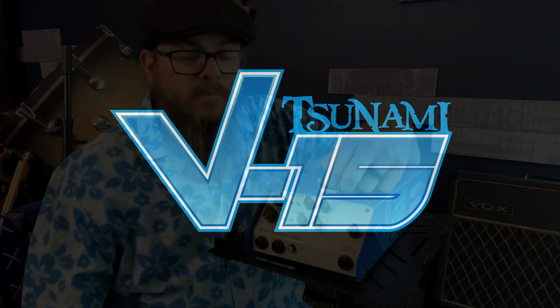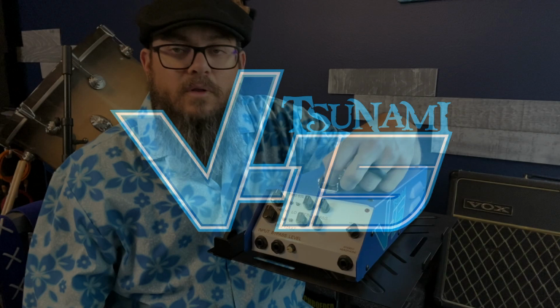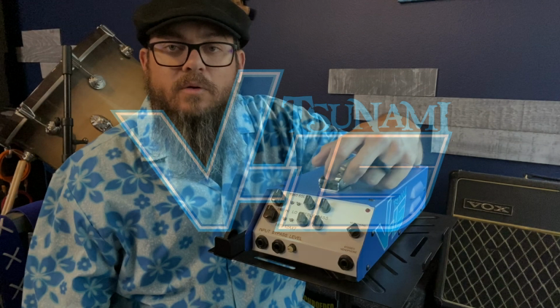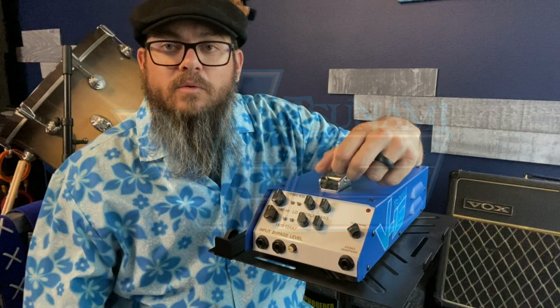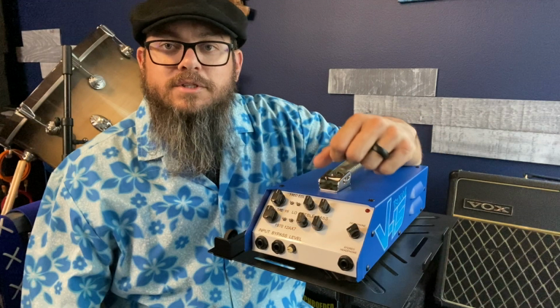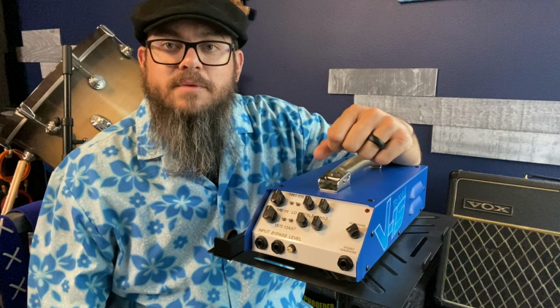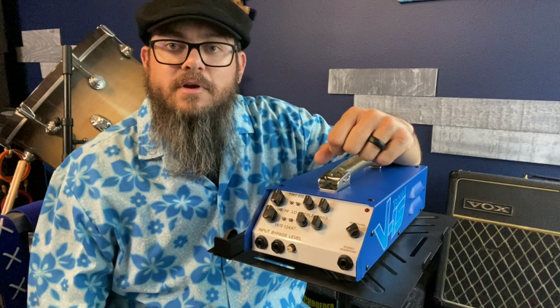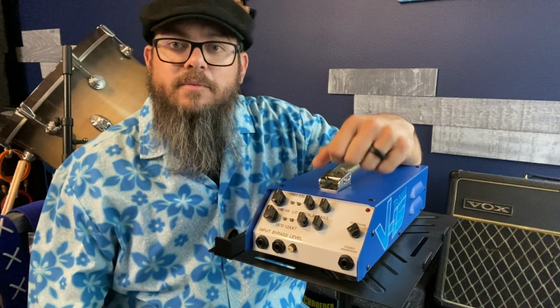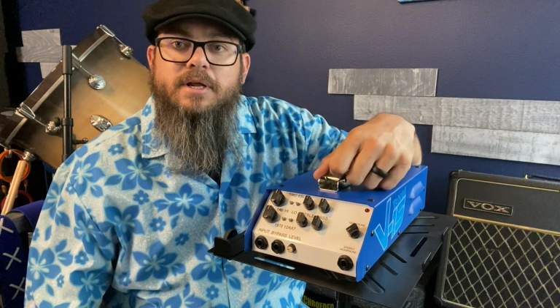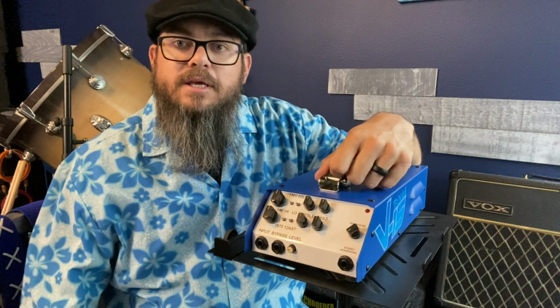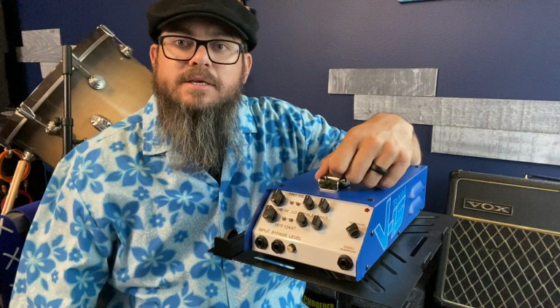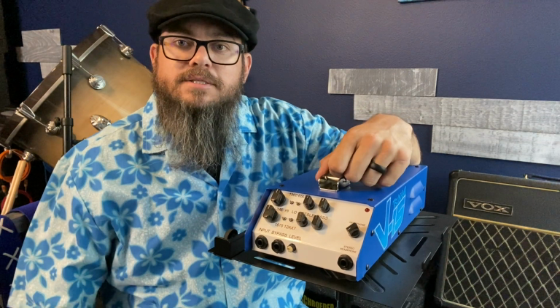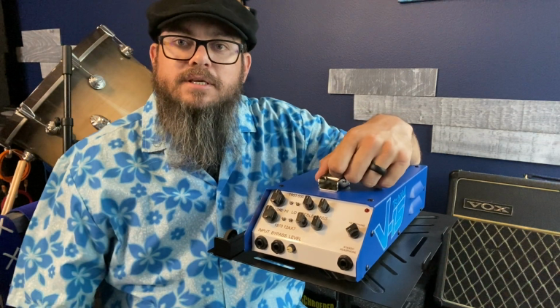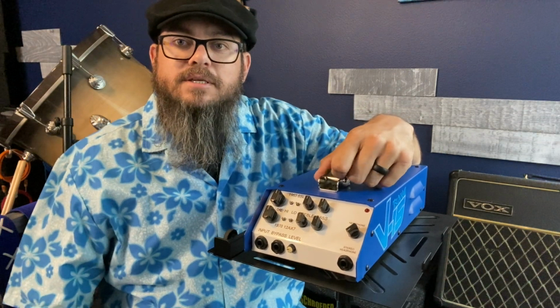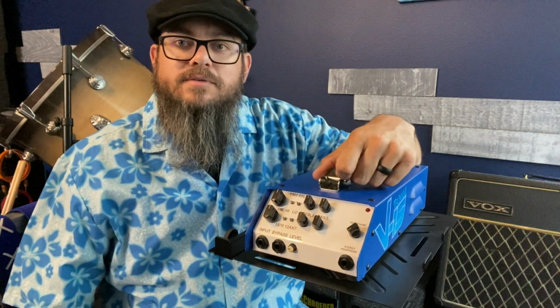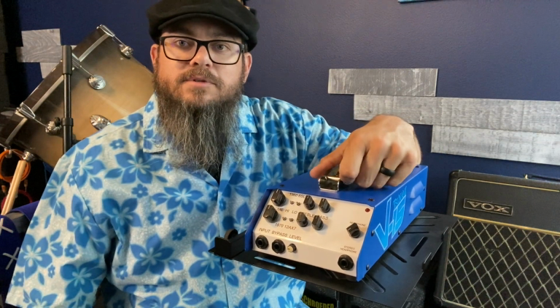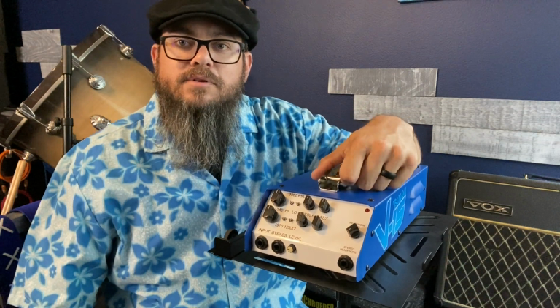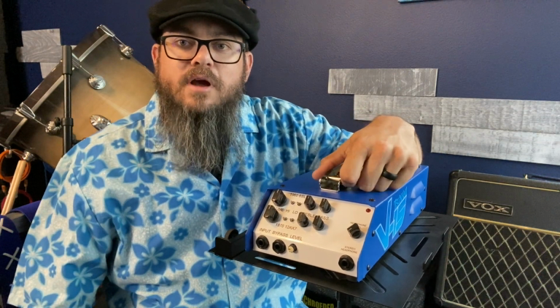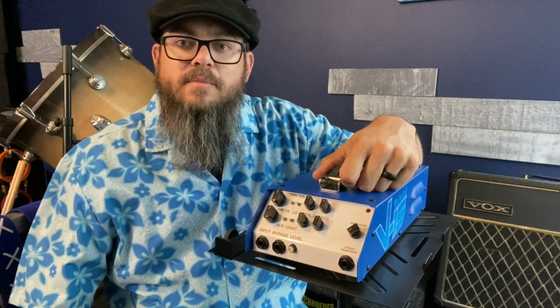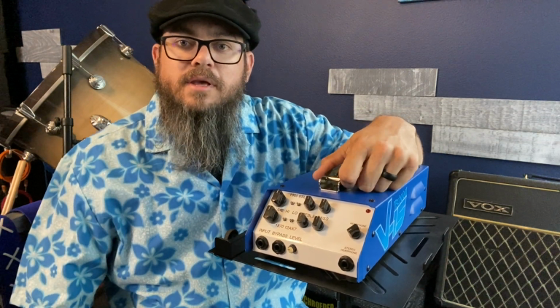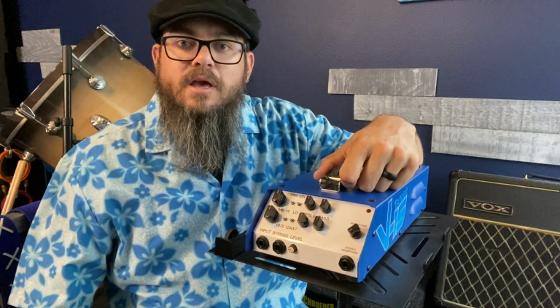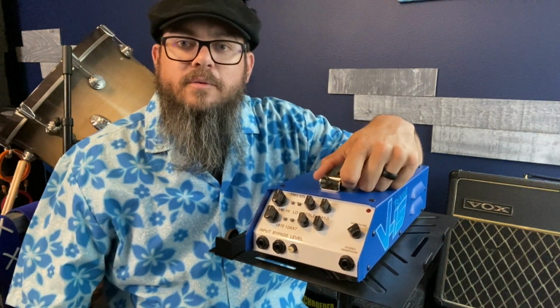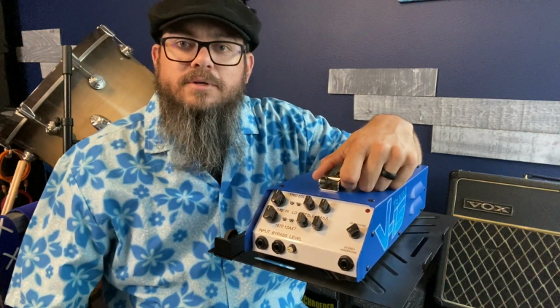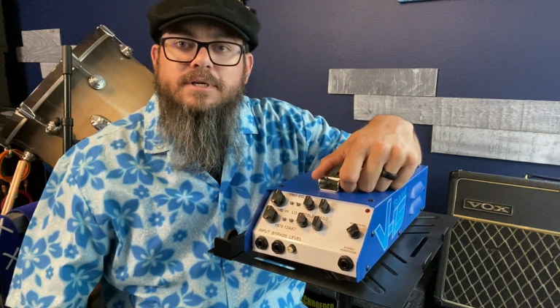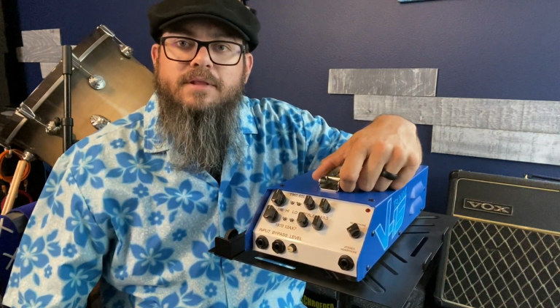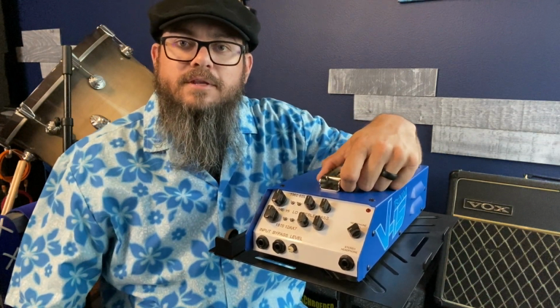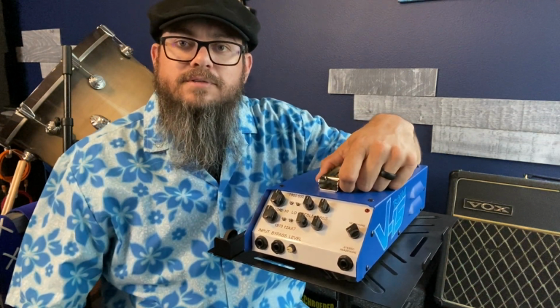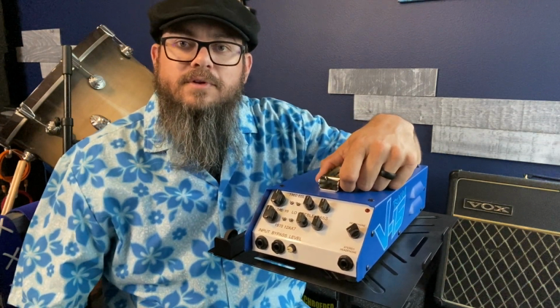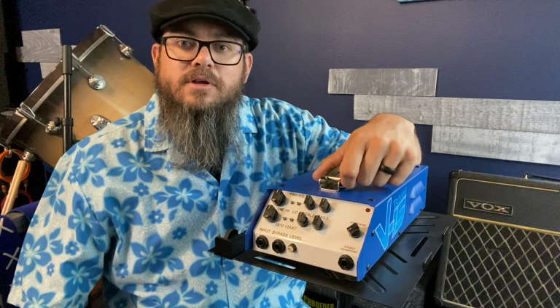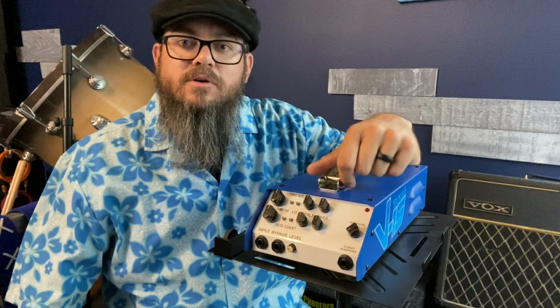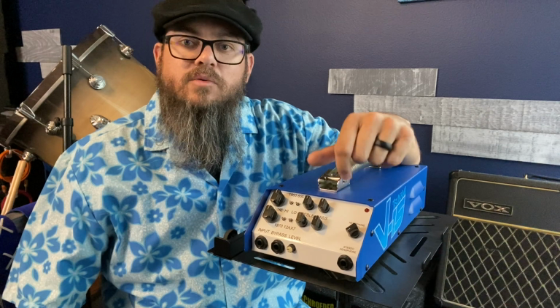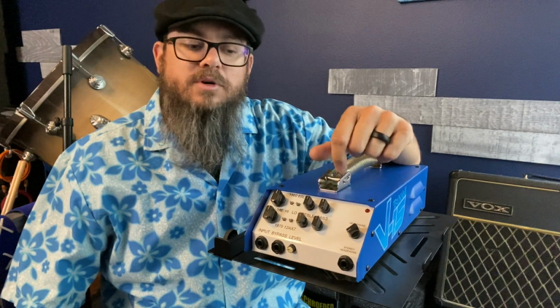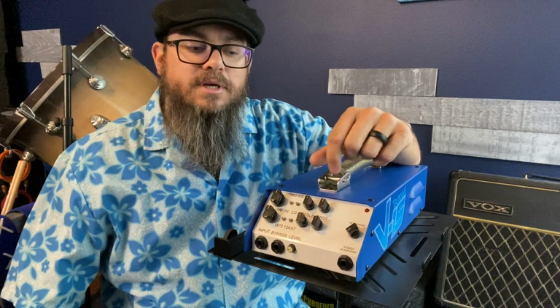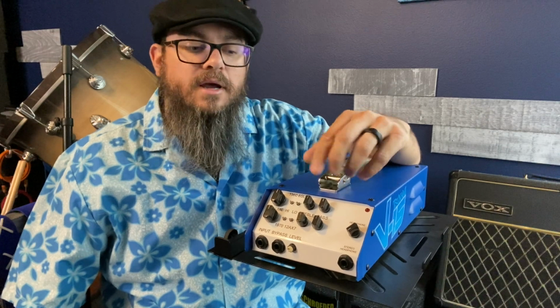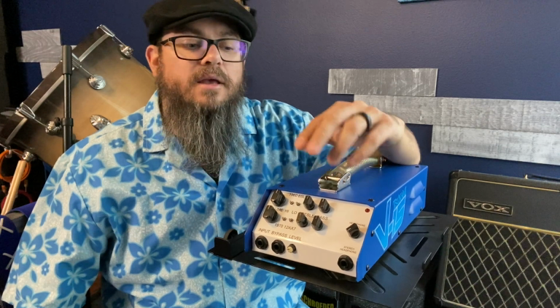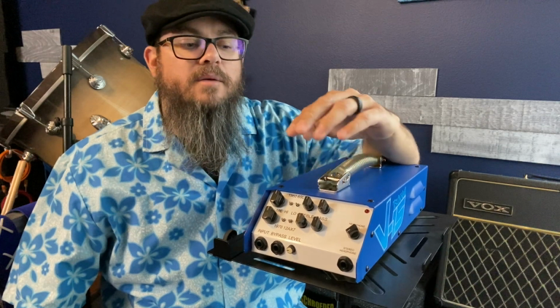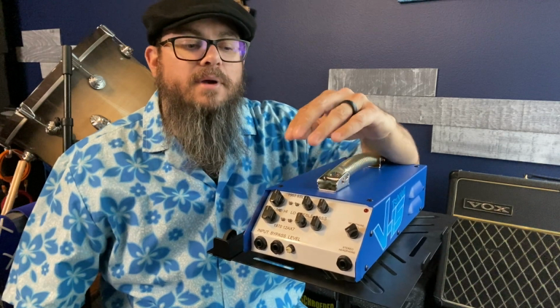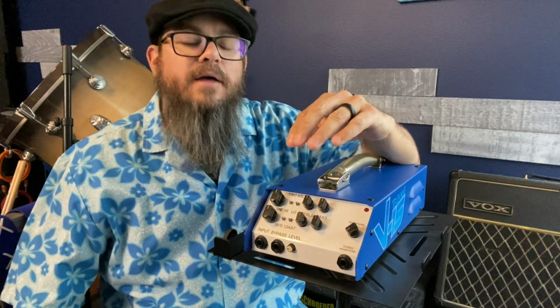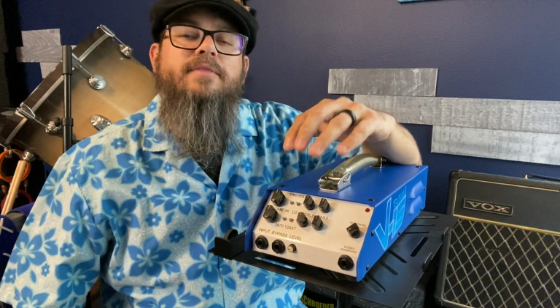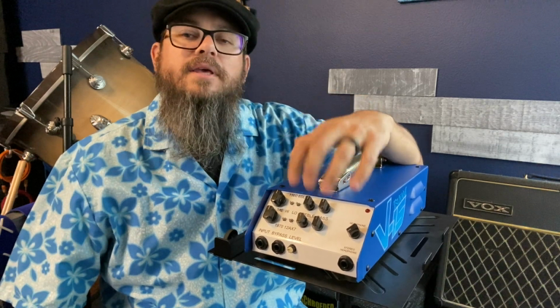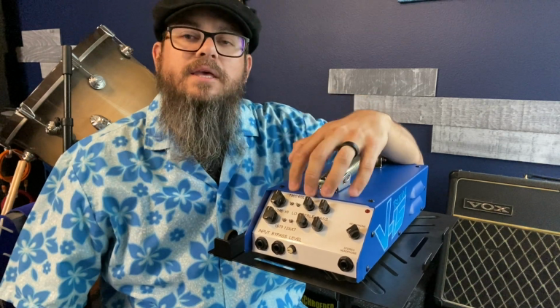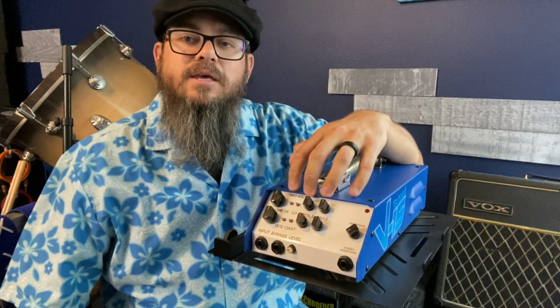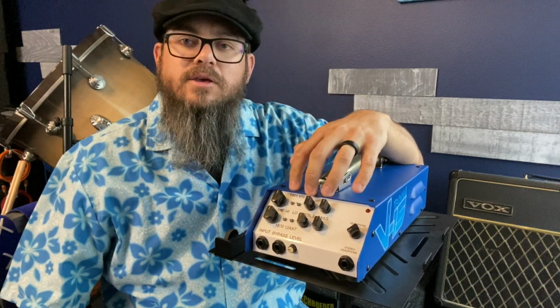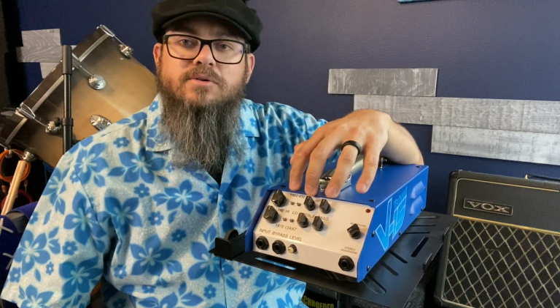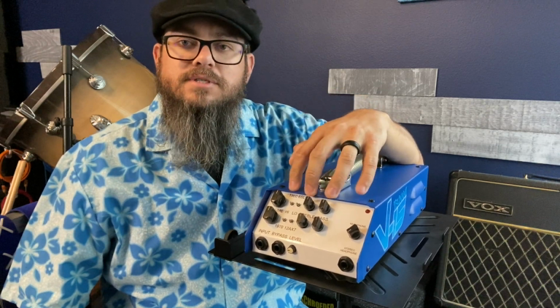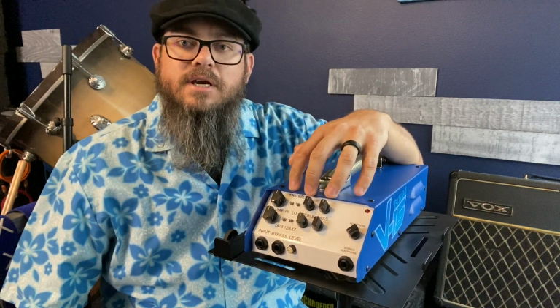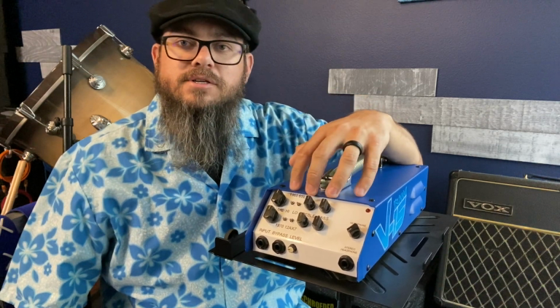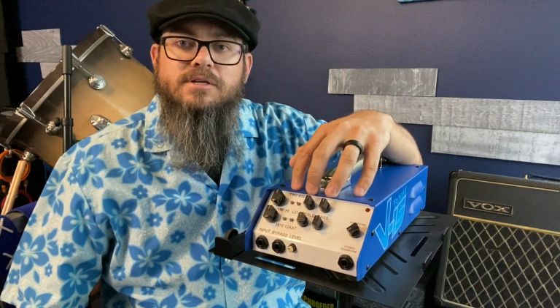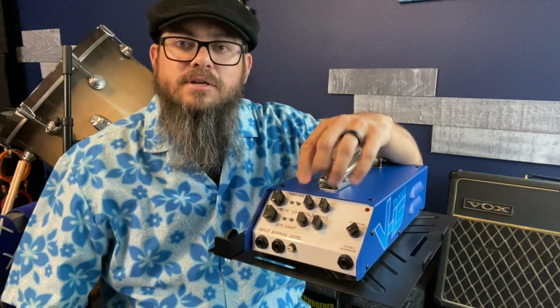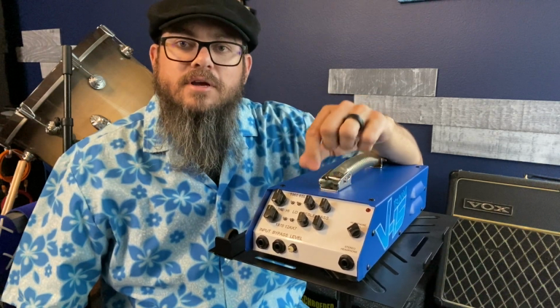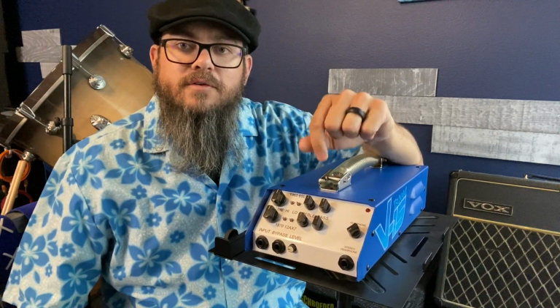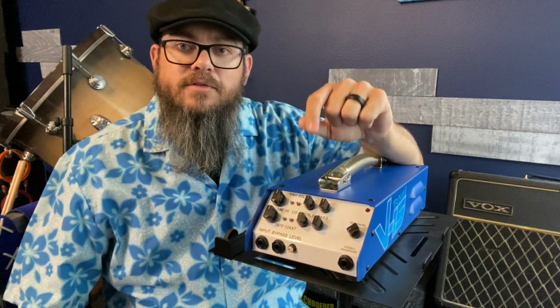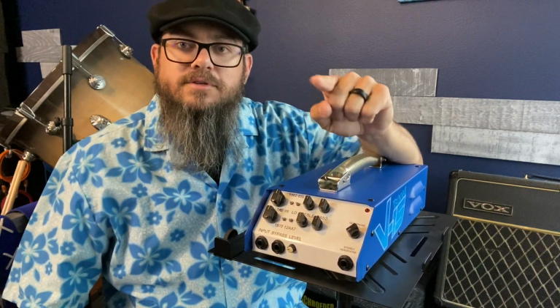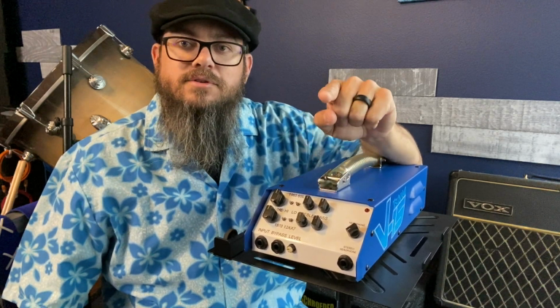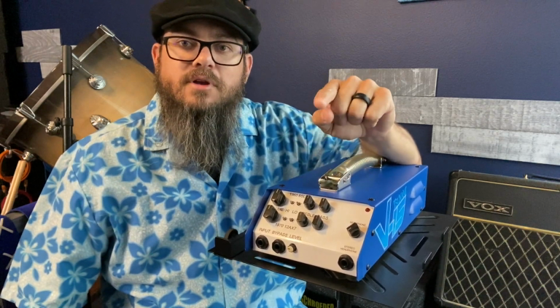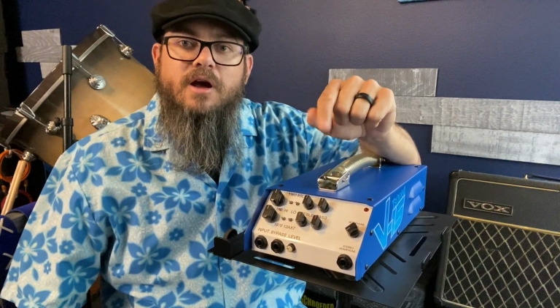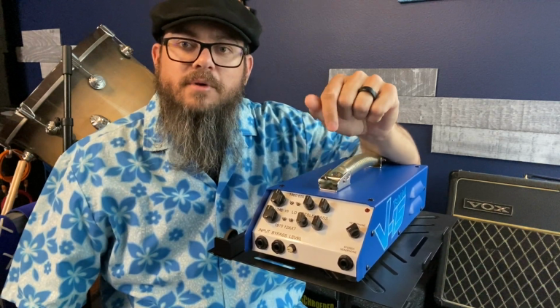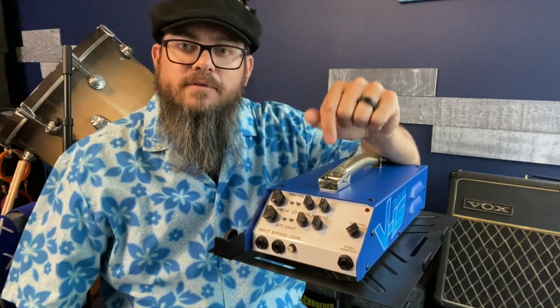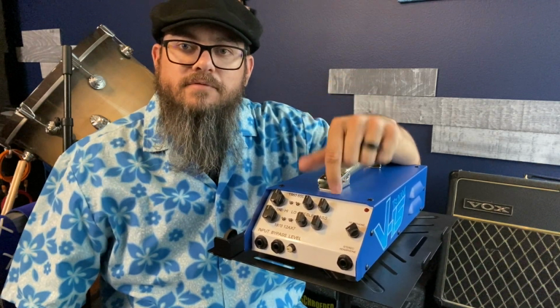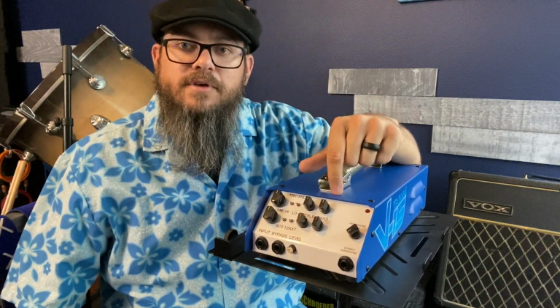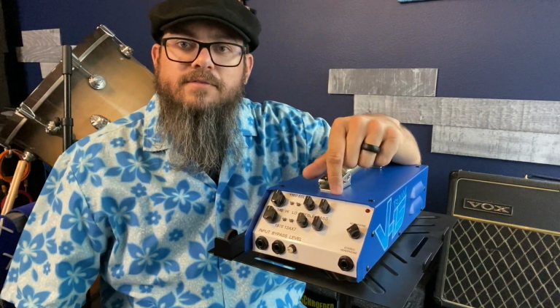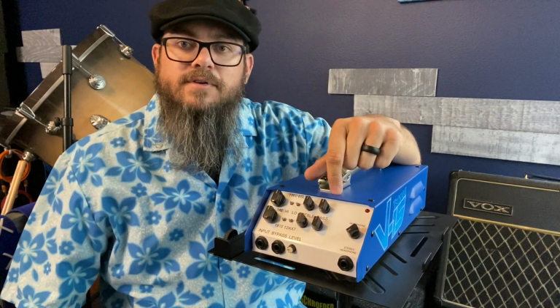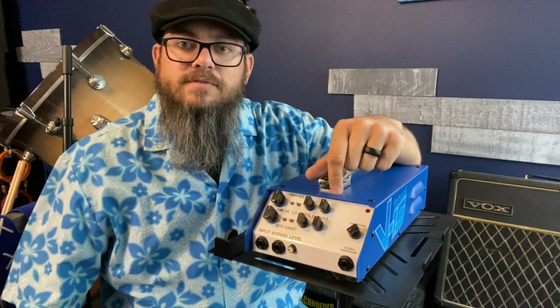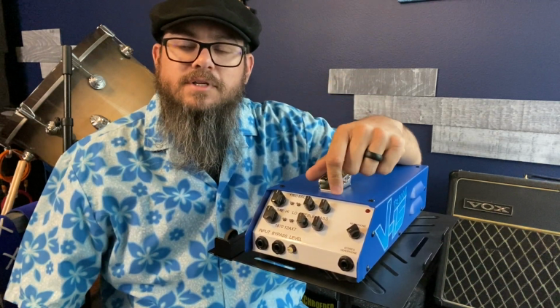What's up everybody? Keith Sticks from Tsunami Cables, and in this video we're talking about the EQ section for the Tsunami V15.